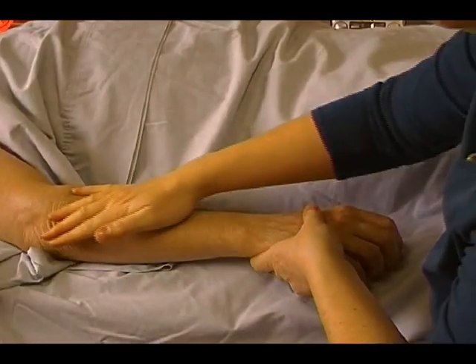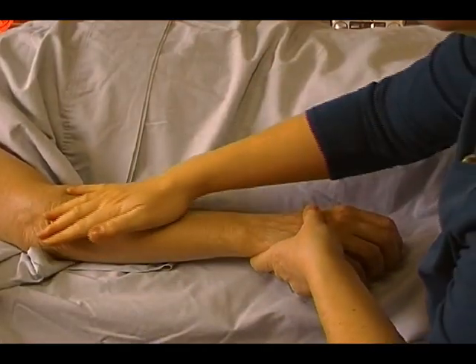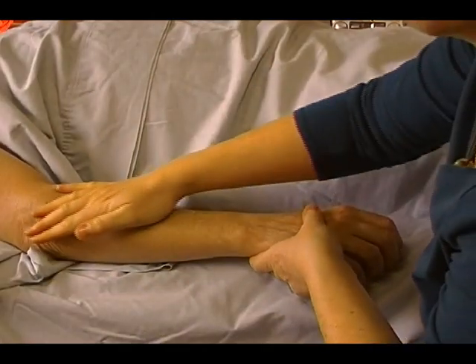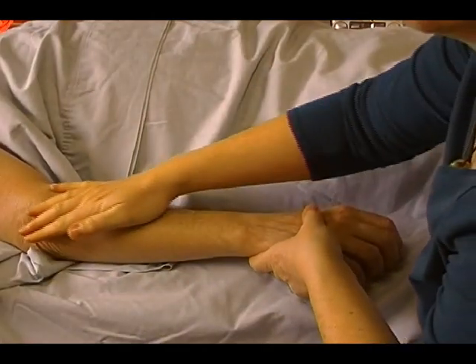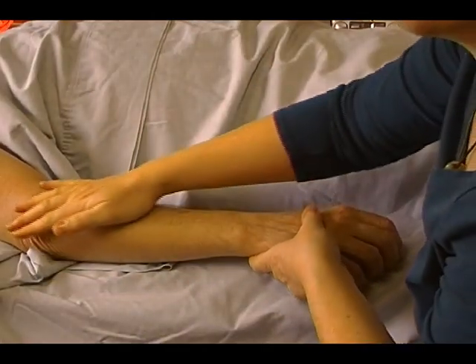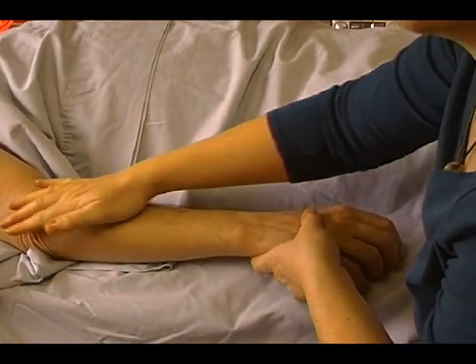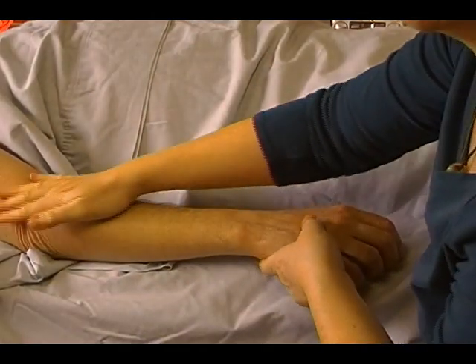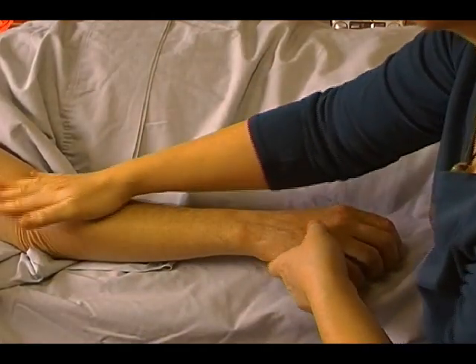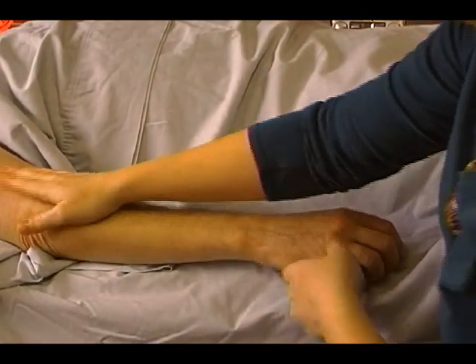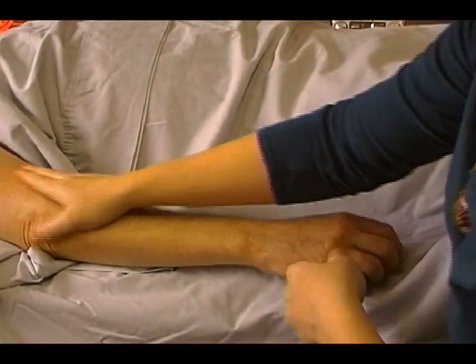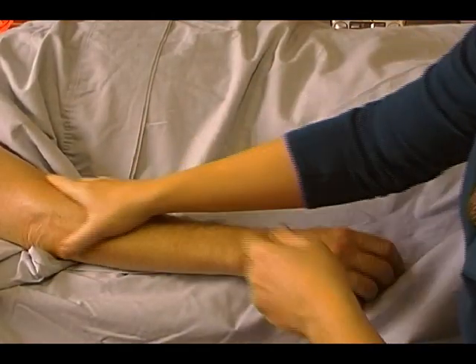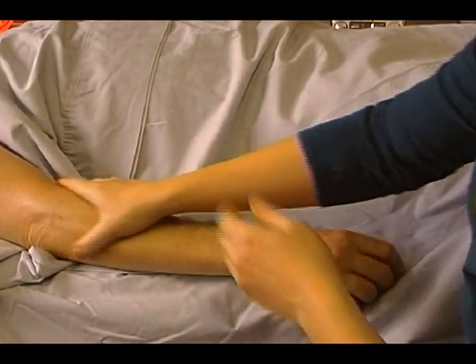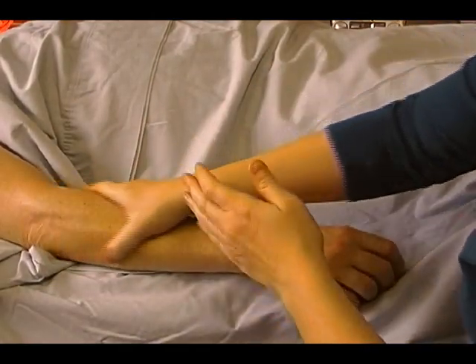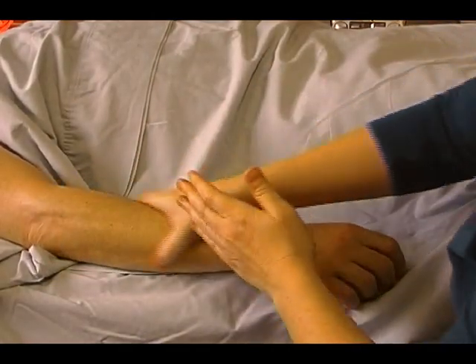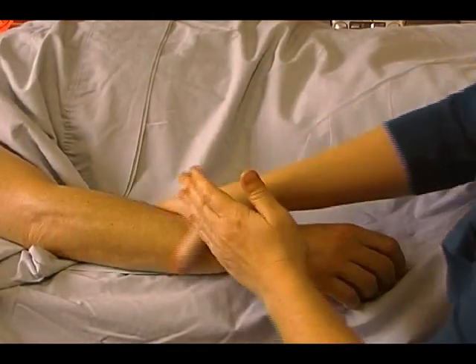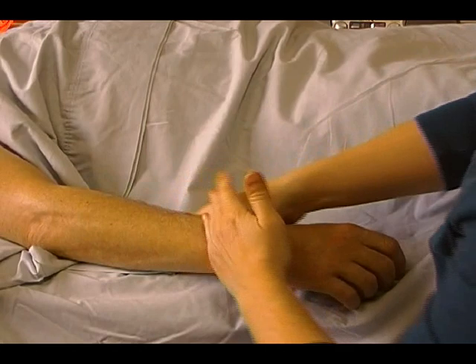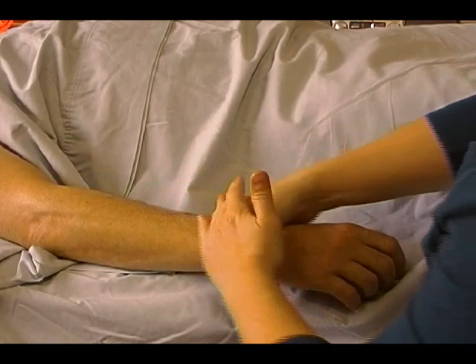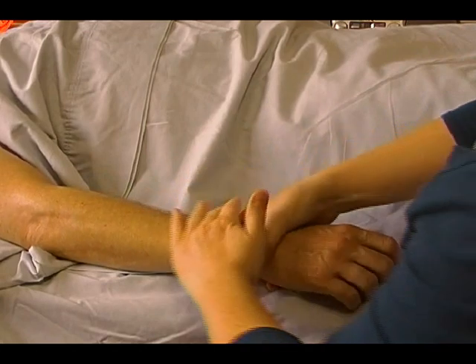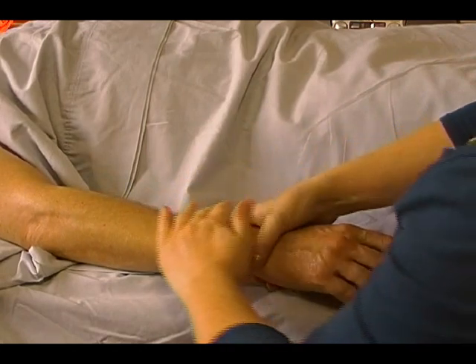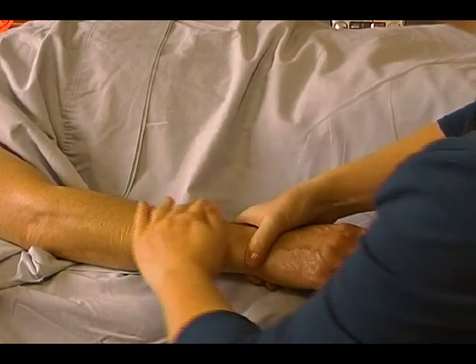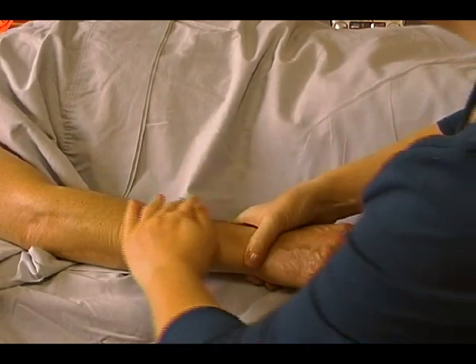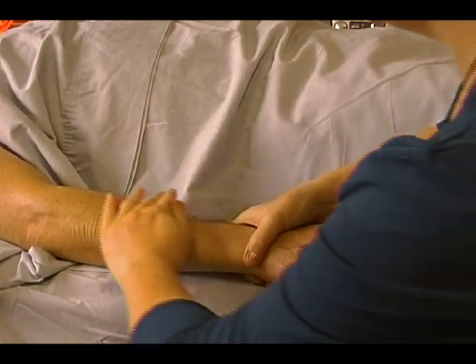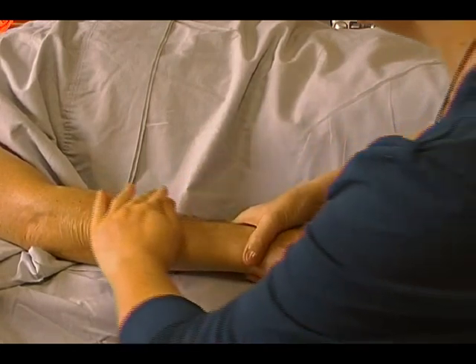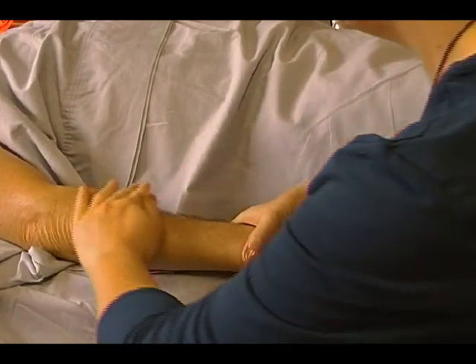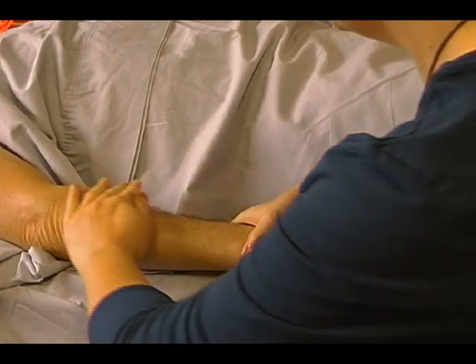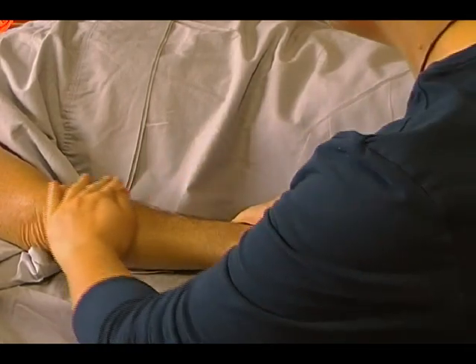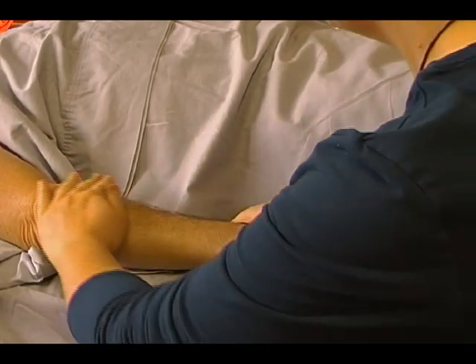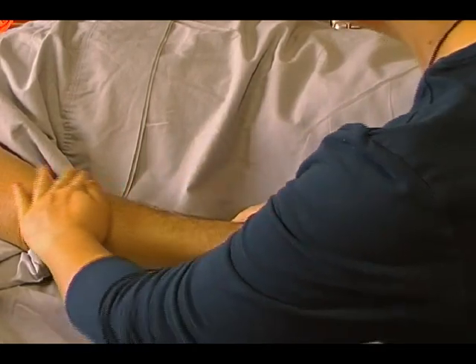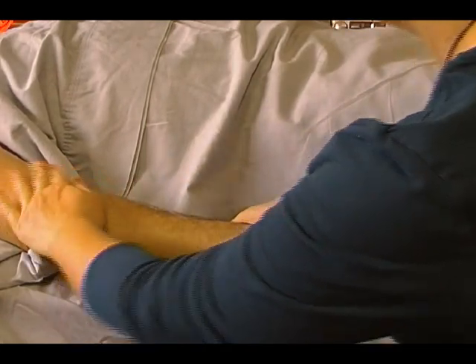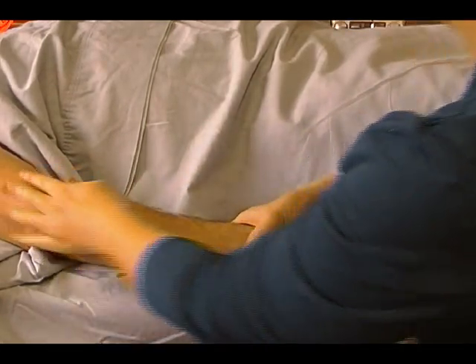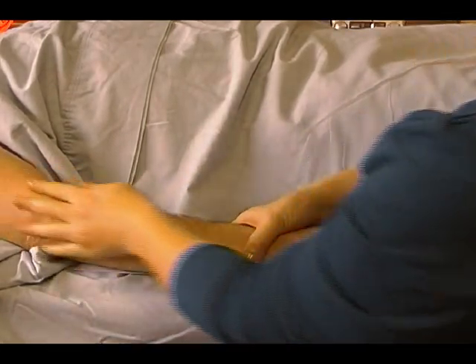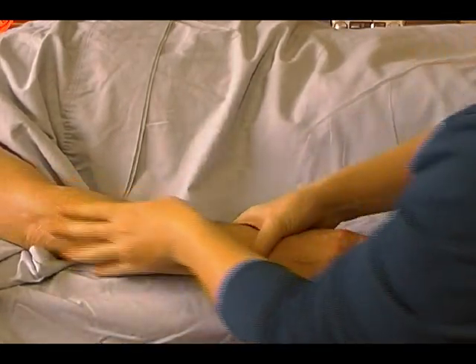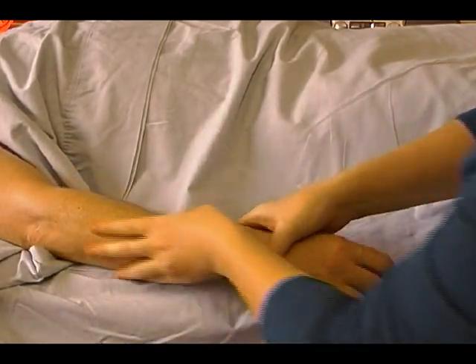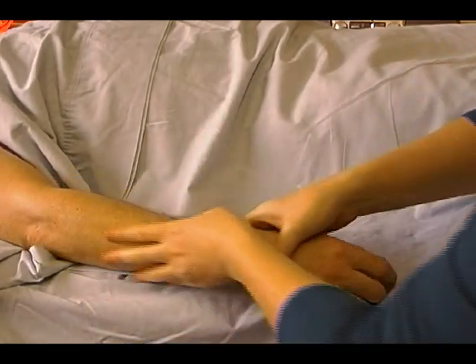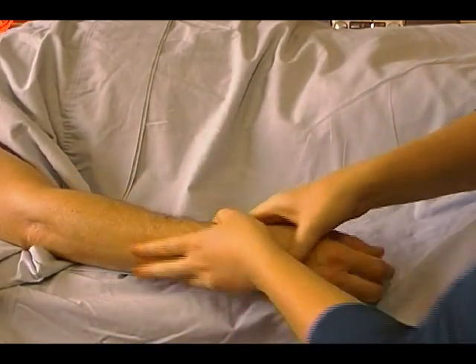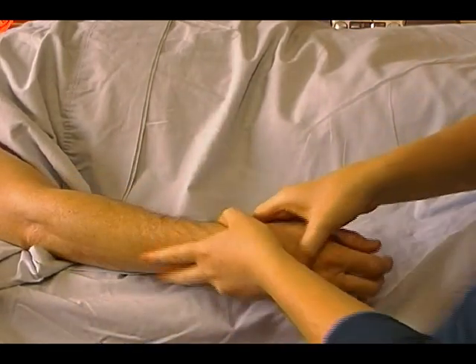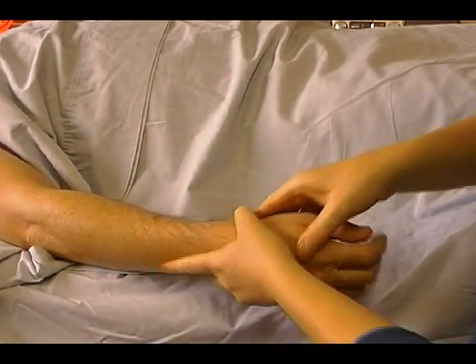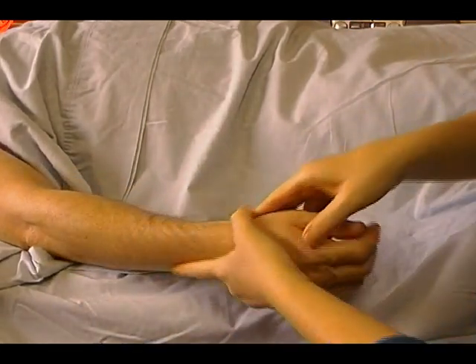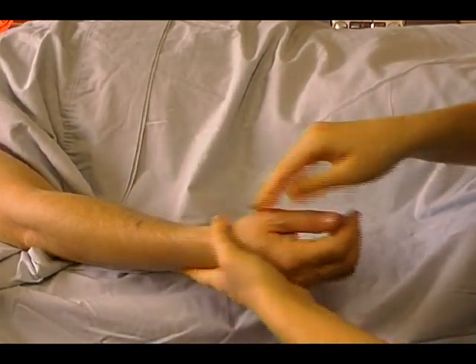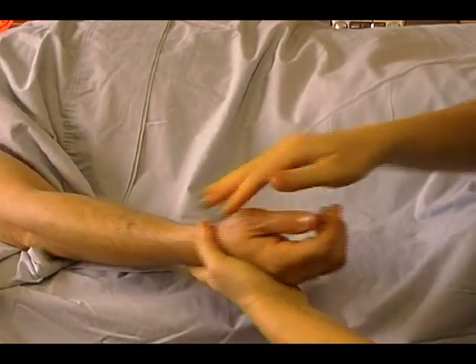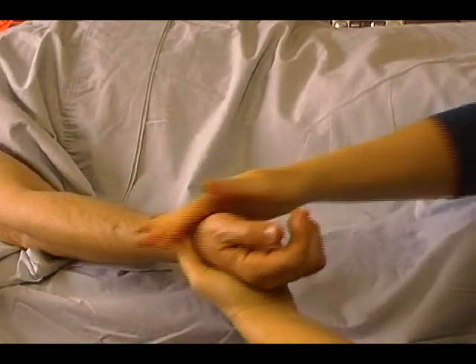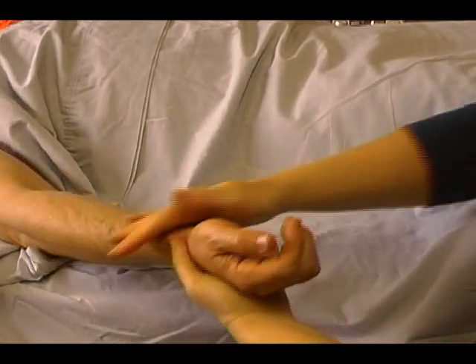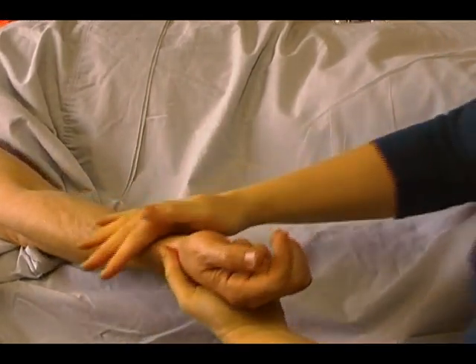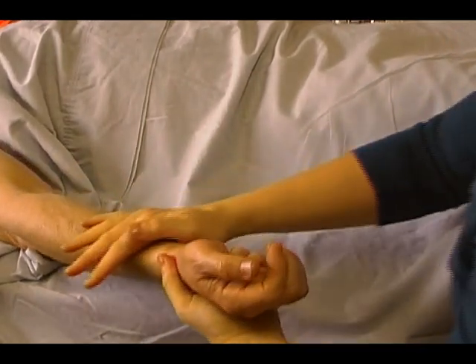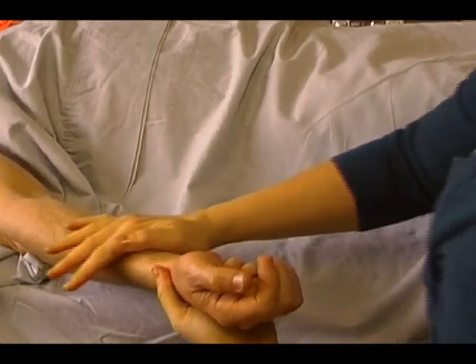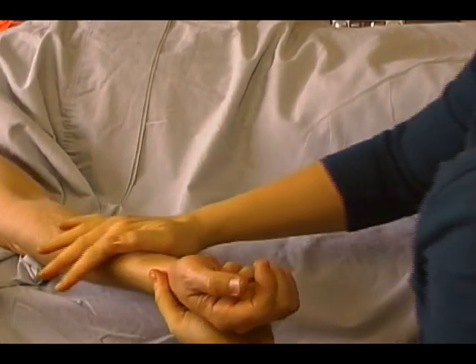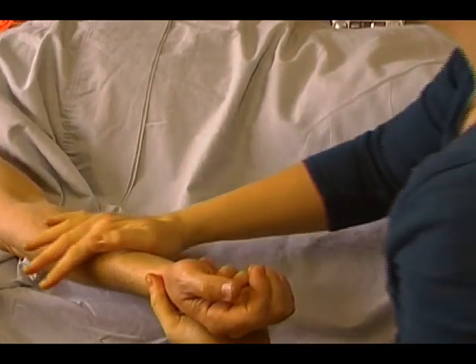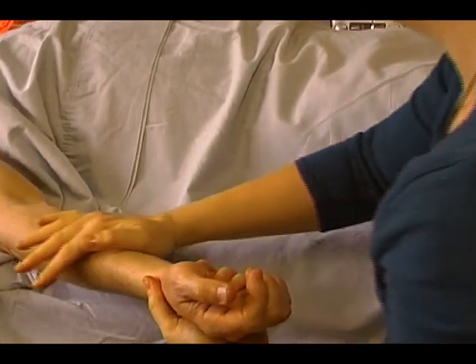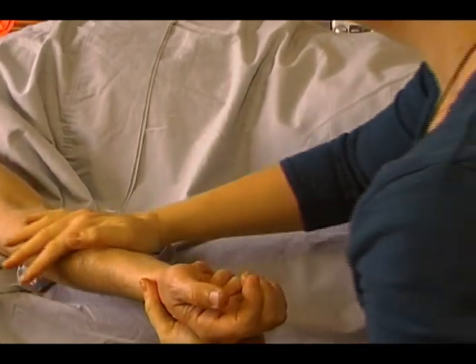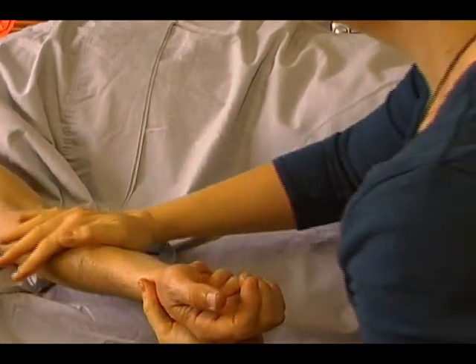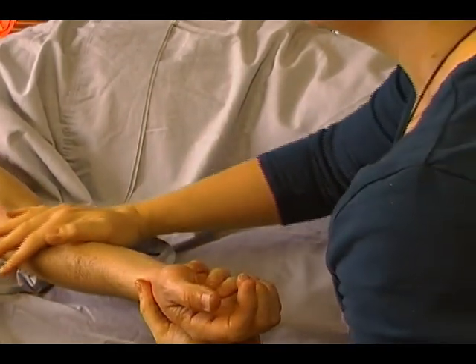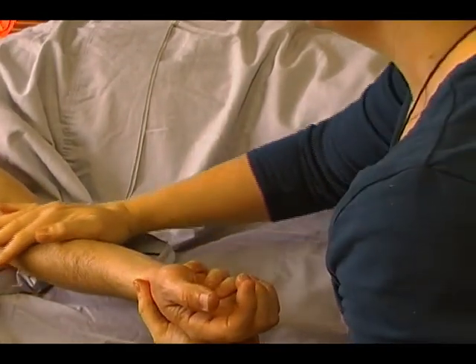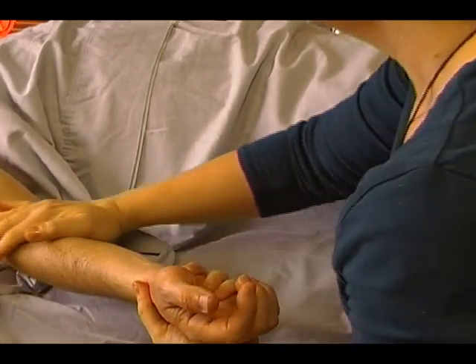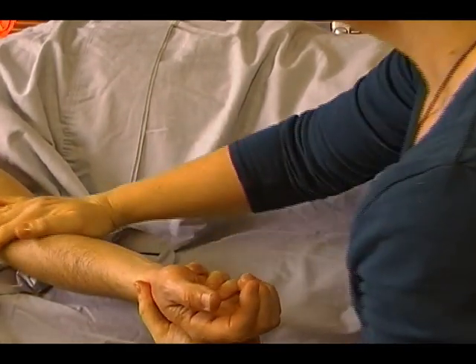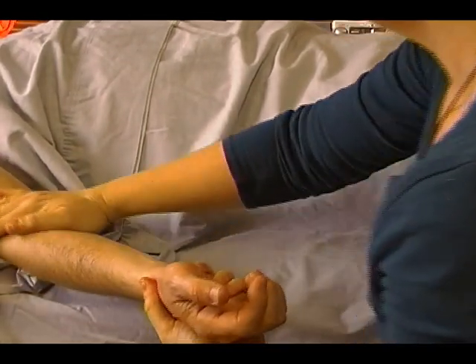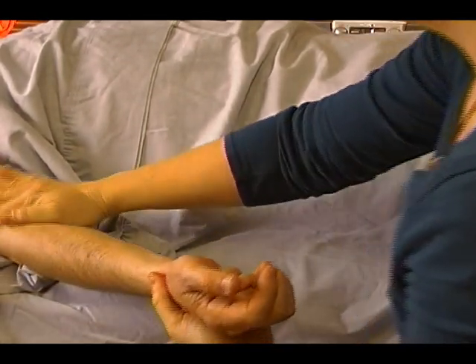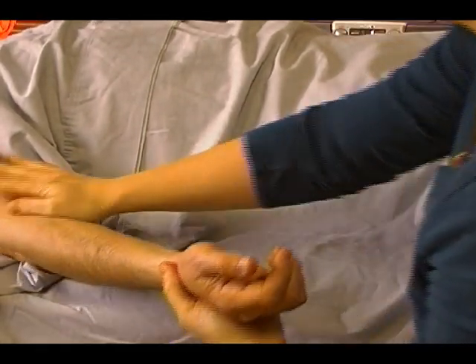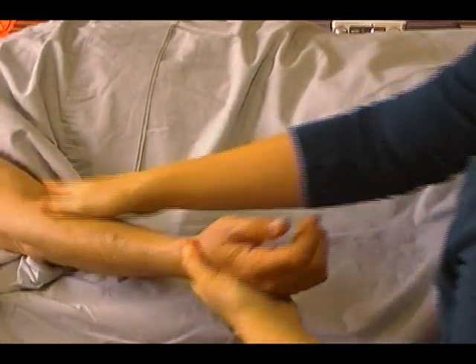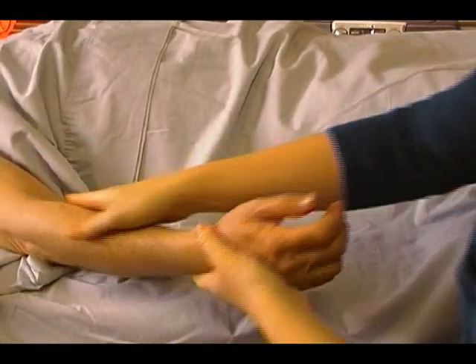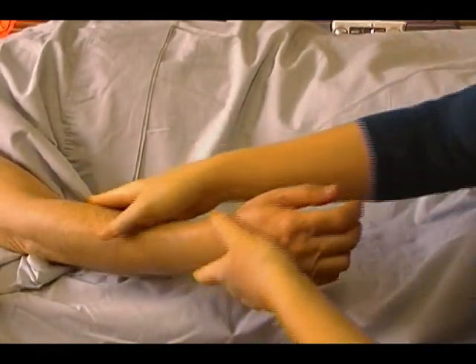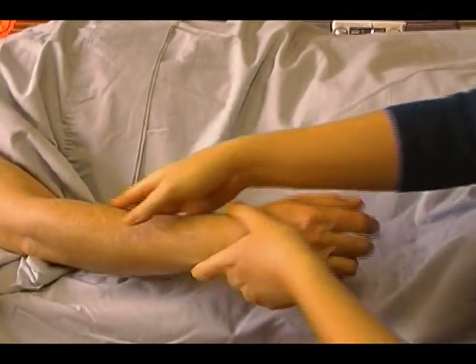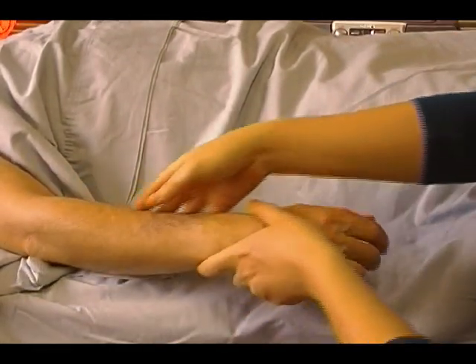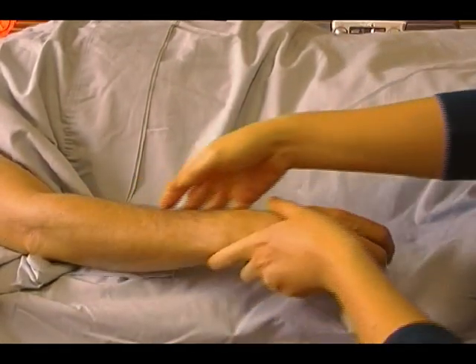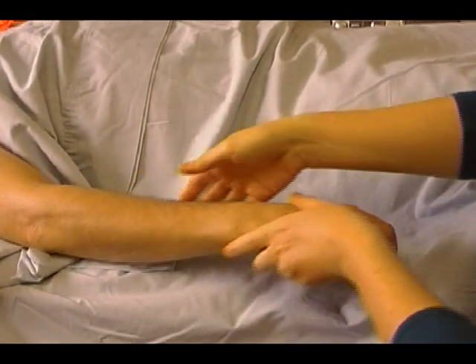Just do this for a little bit until their skin gets a little bit warm. On the forearm, what we did was work up the forearm on the top surface and on the bottom surface.